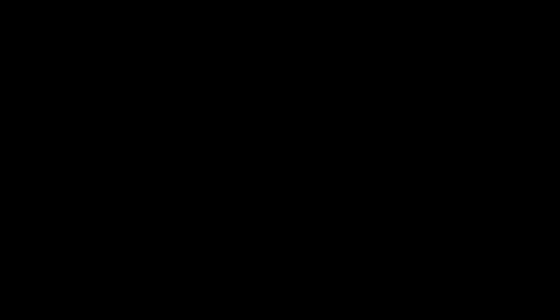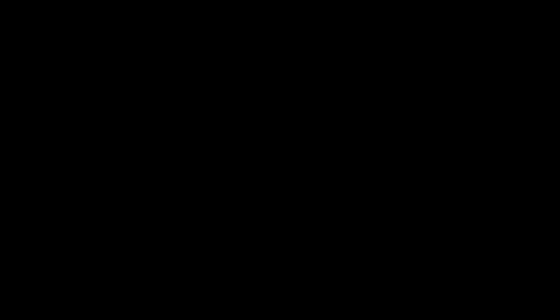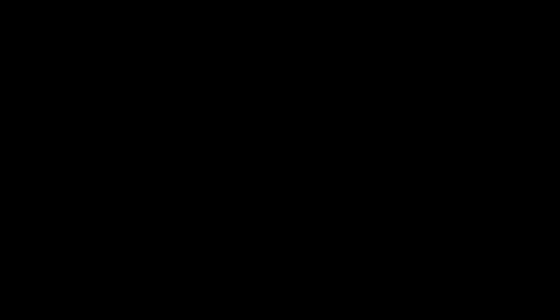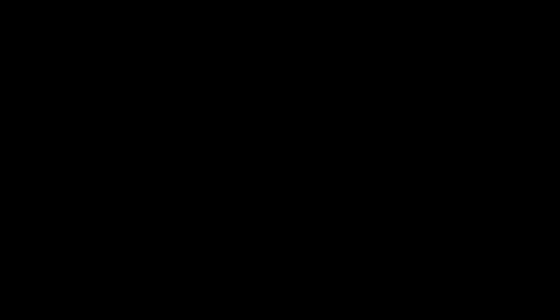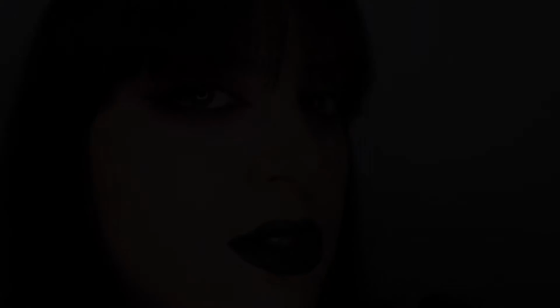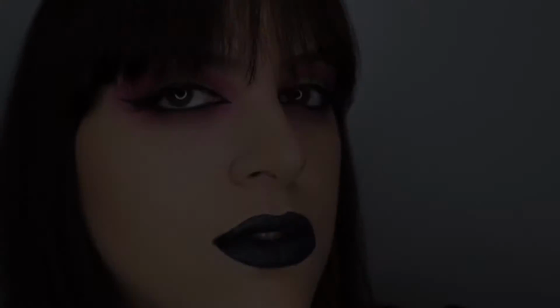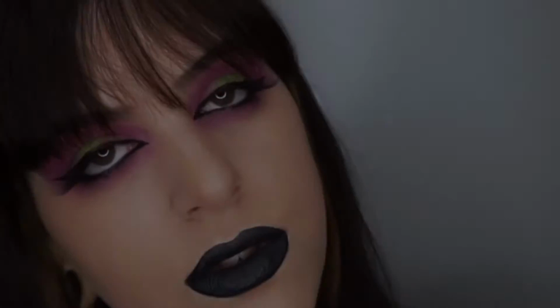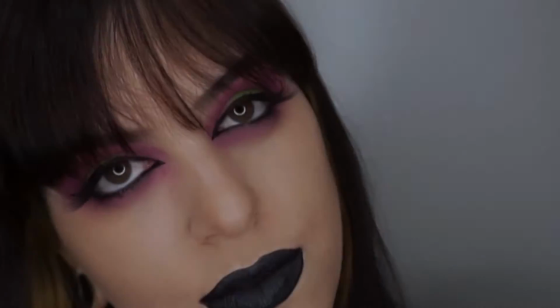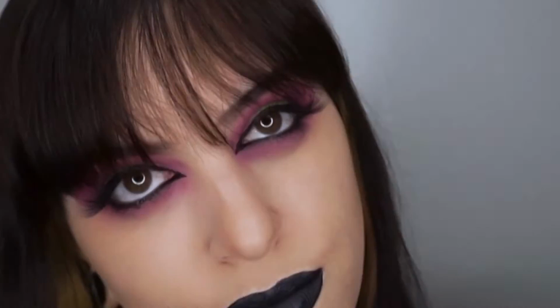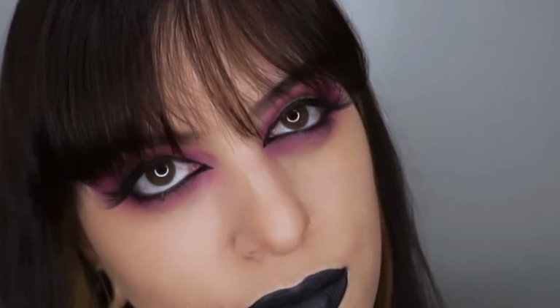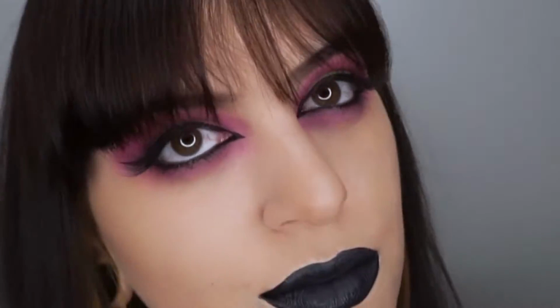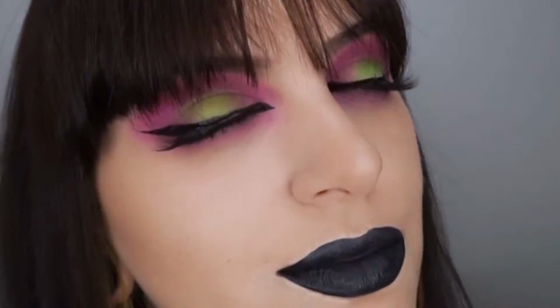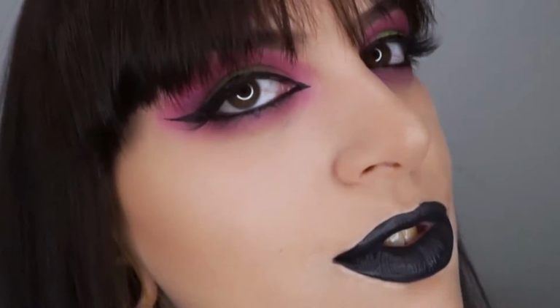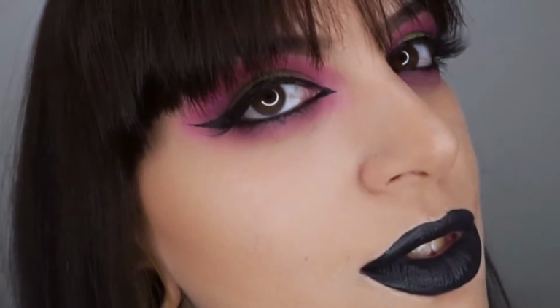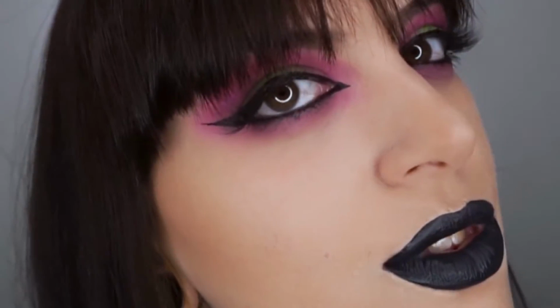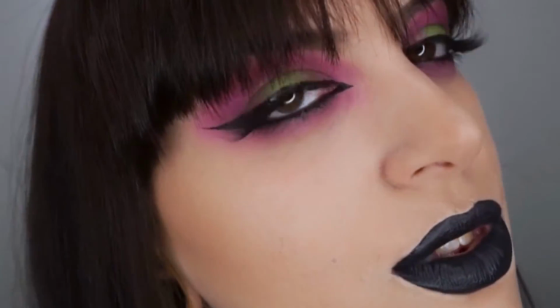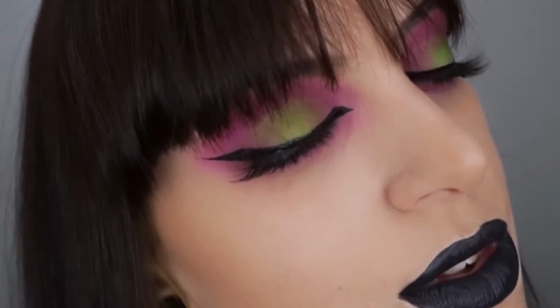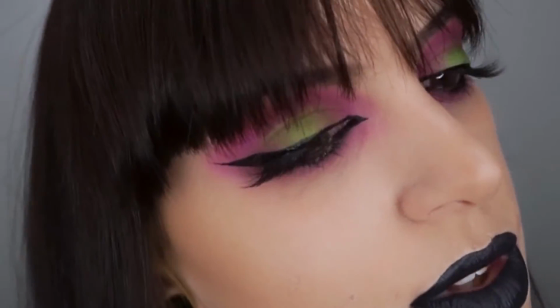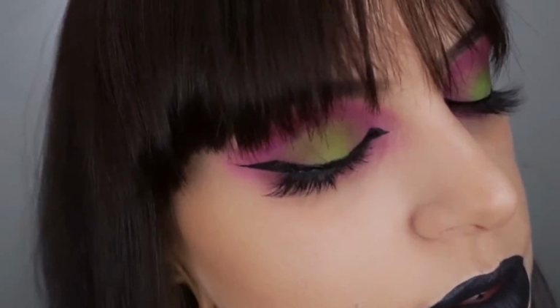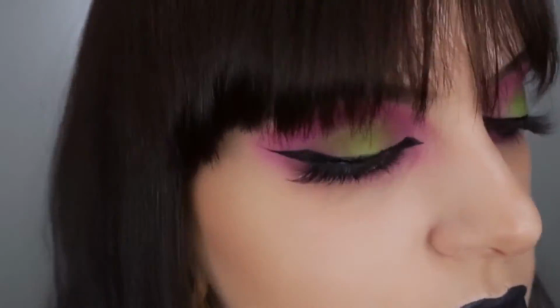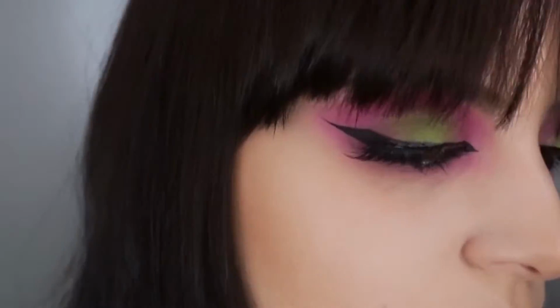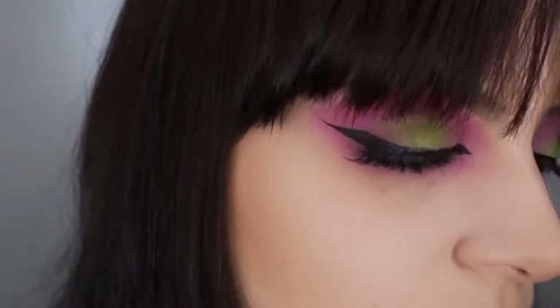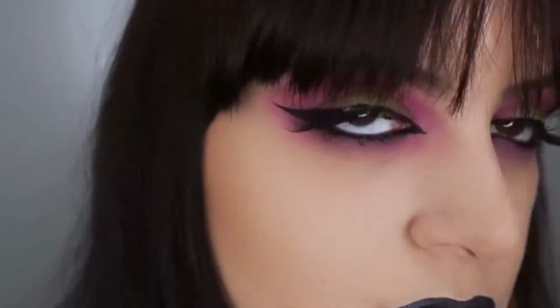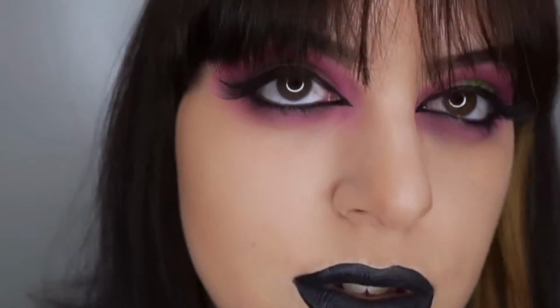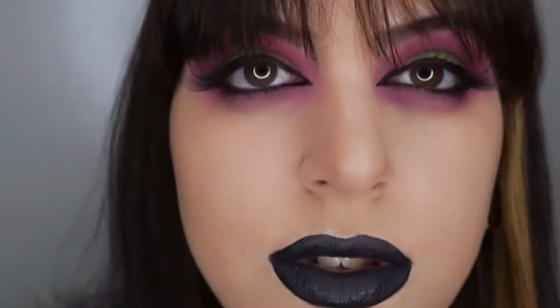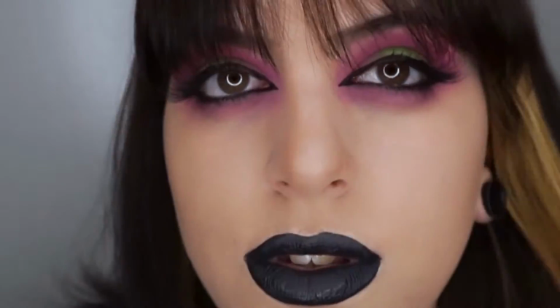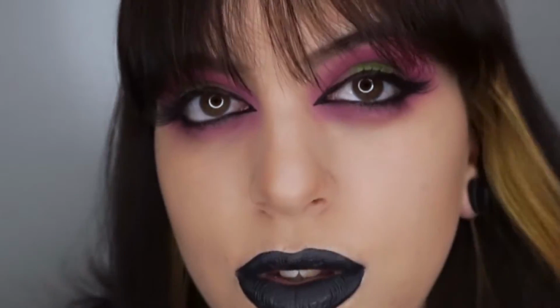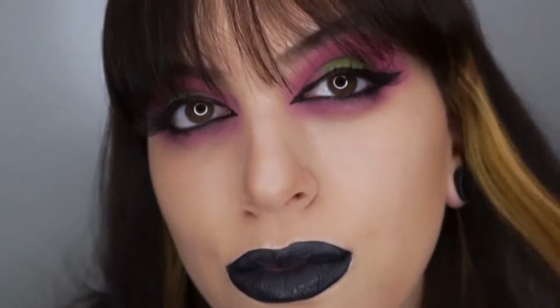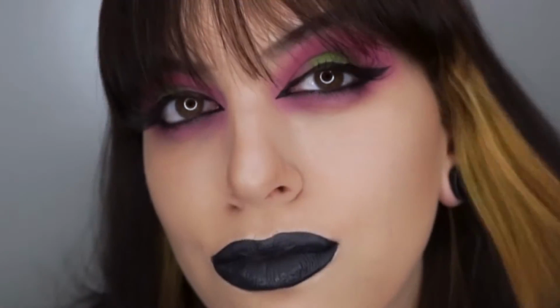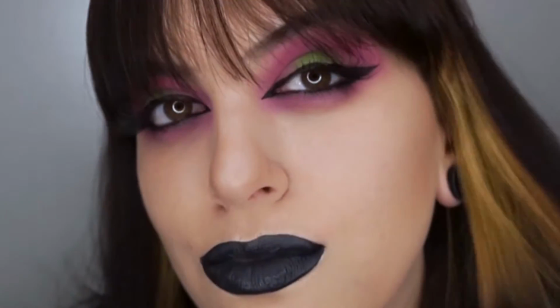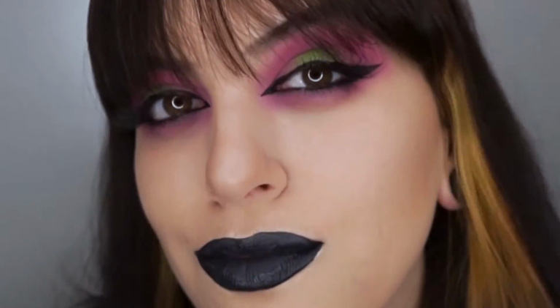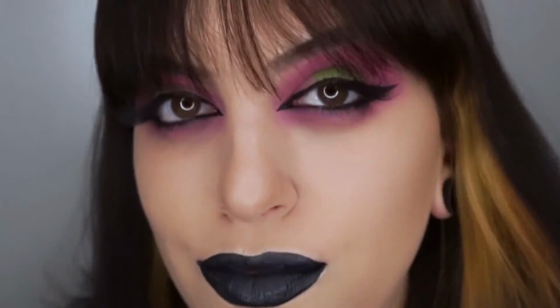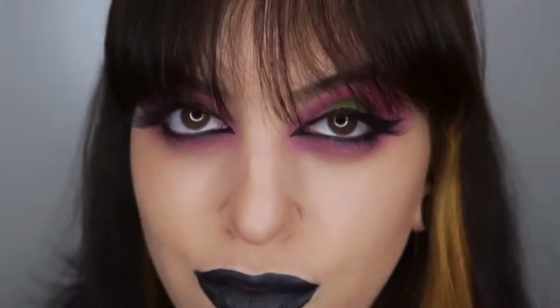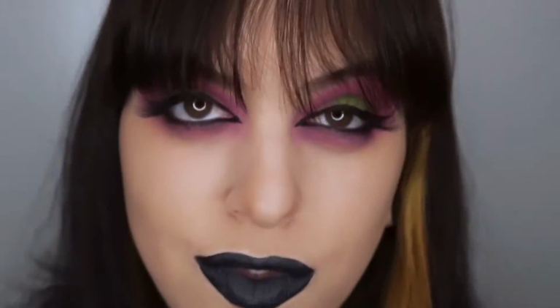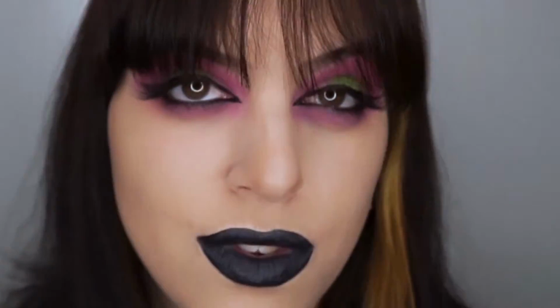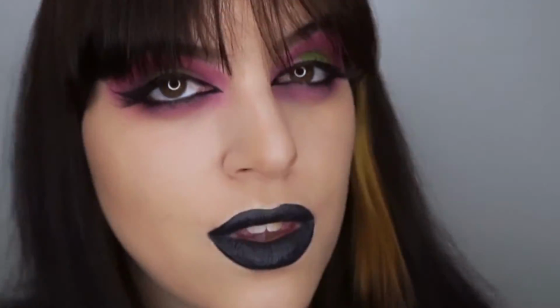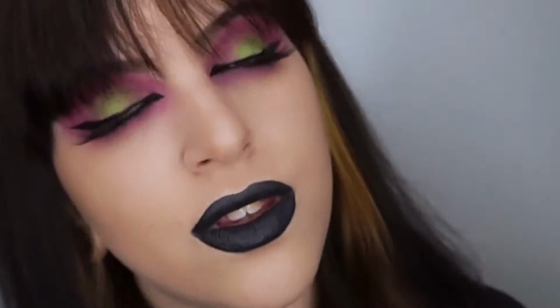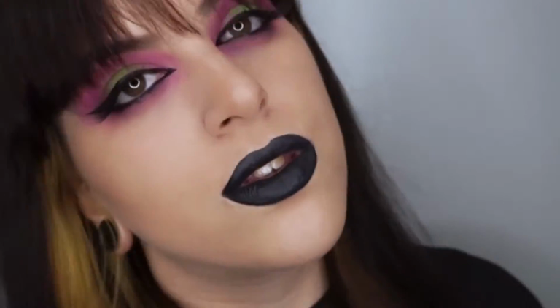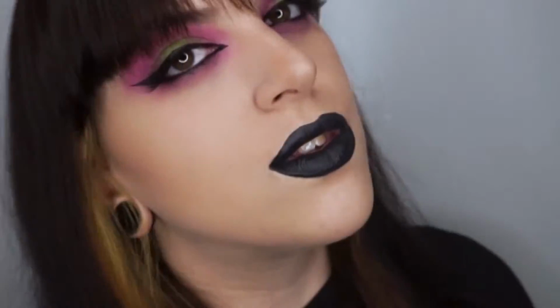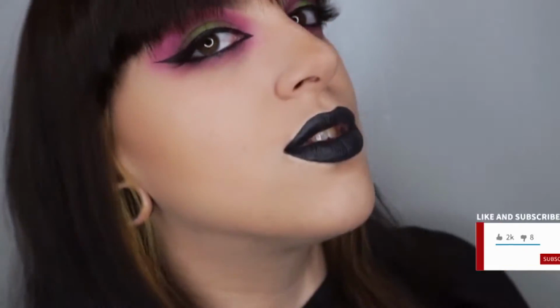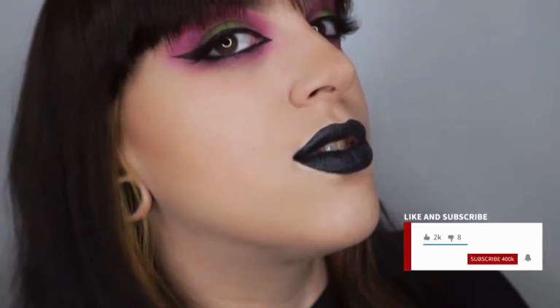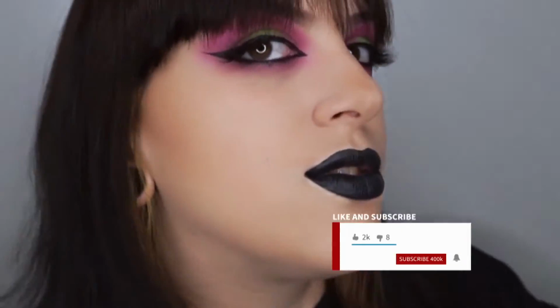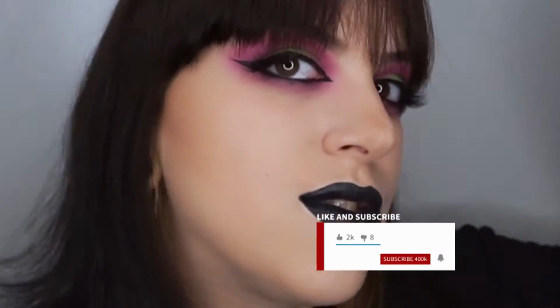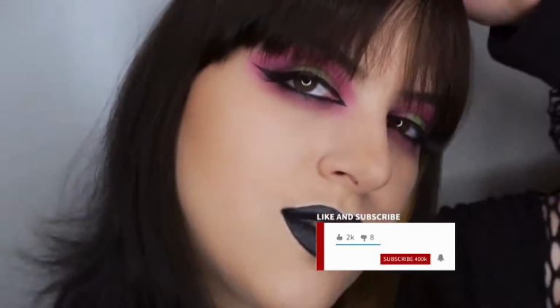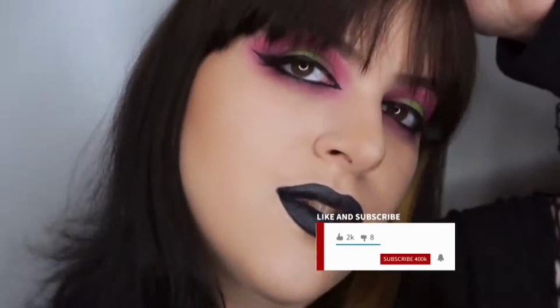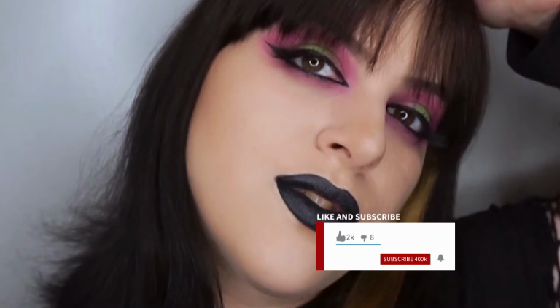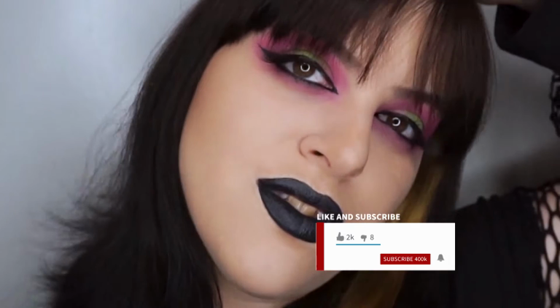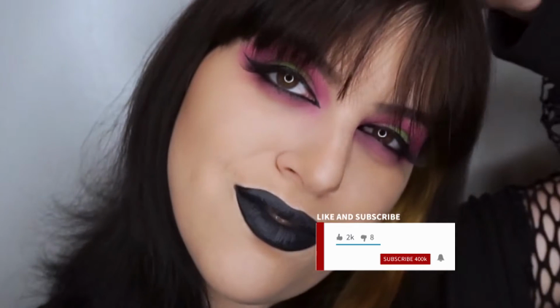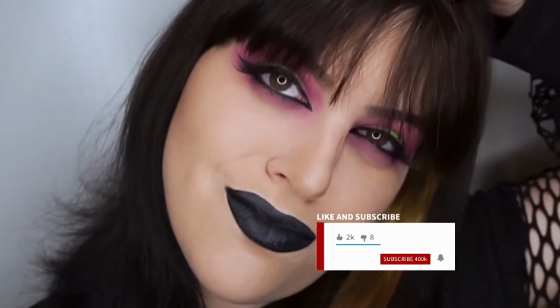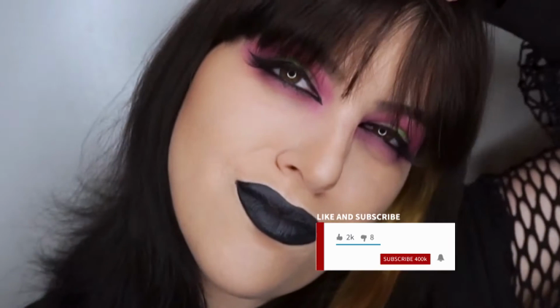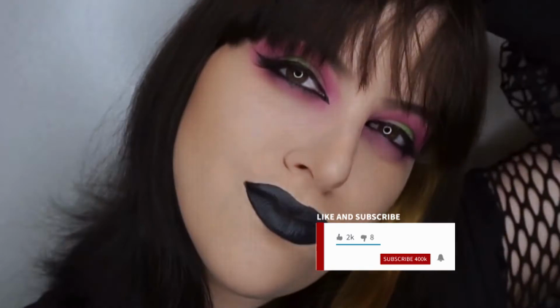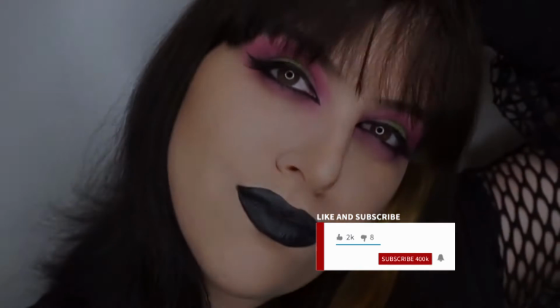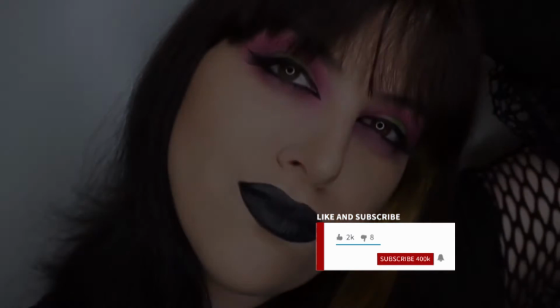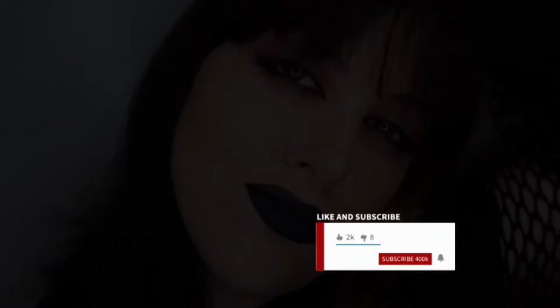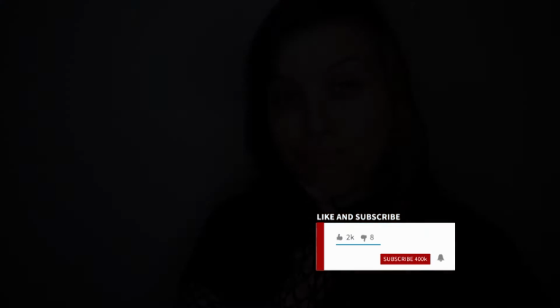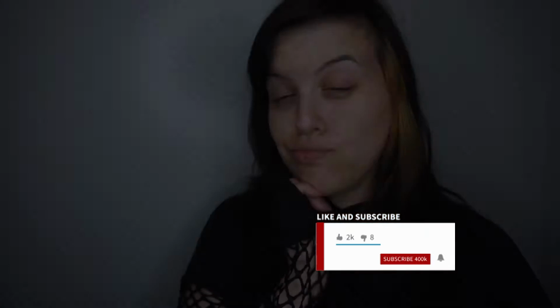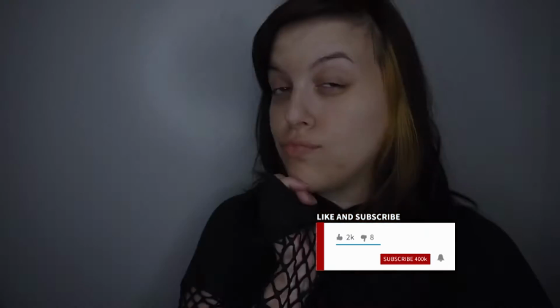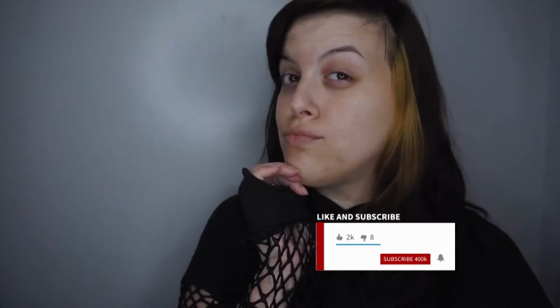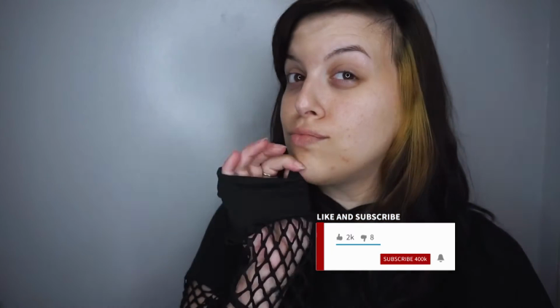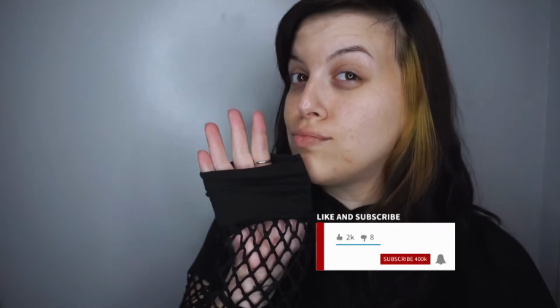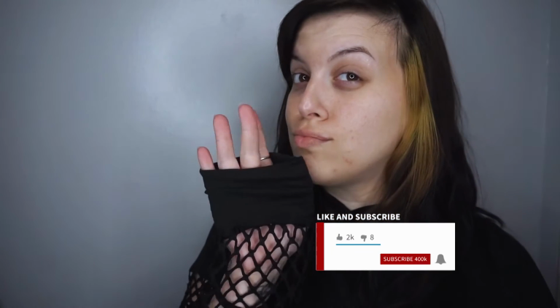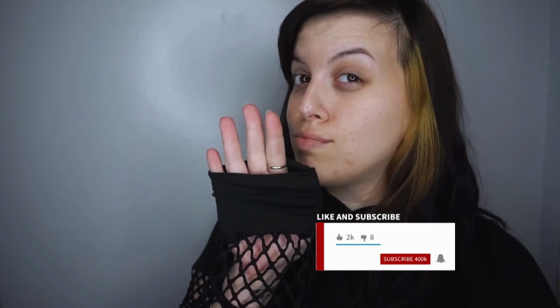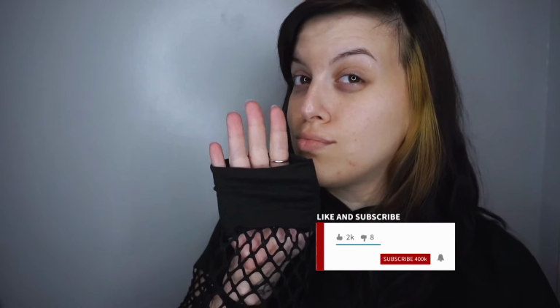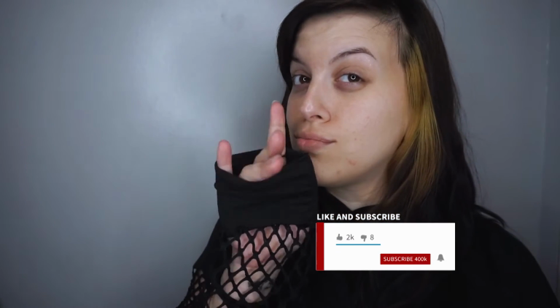Hey you guys welcome back to my channel. My name is Cheyenne and in today's video I'm gonna be showing you how to get this Beetlejuice inspired eyeshadow look.